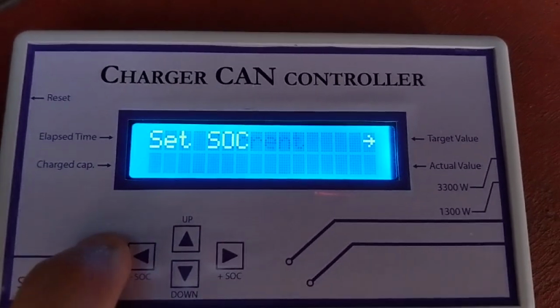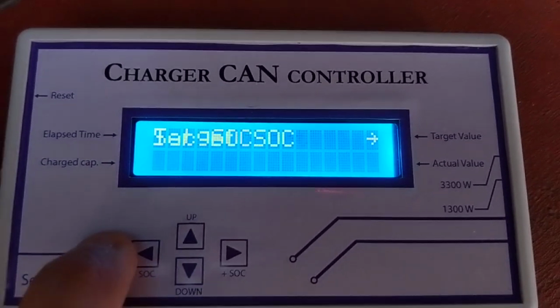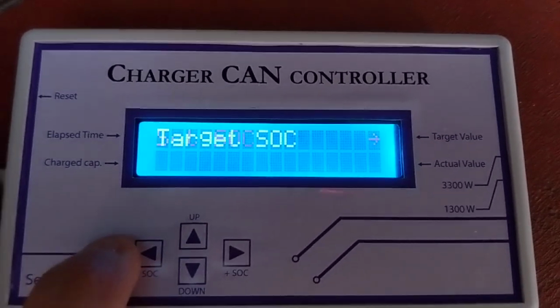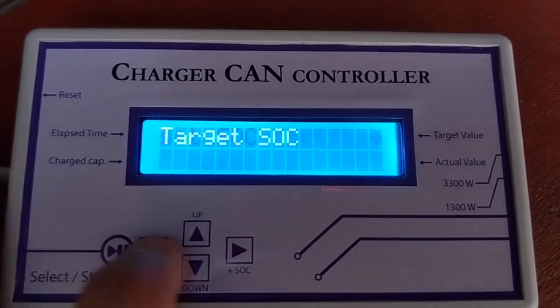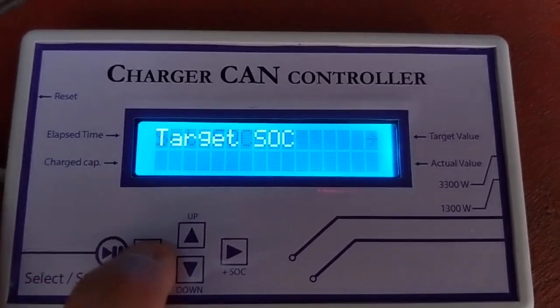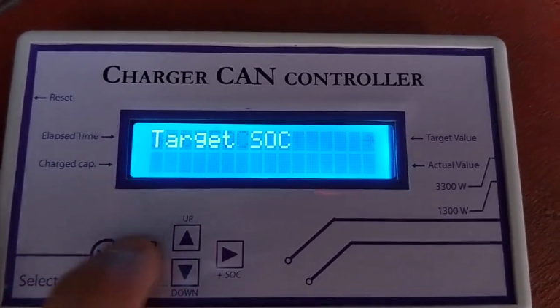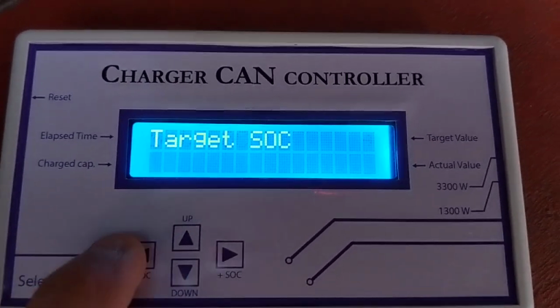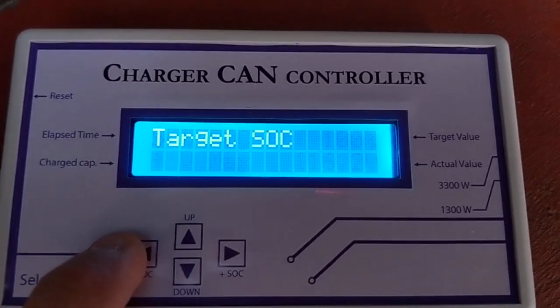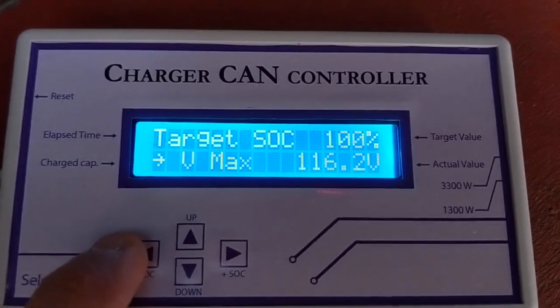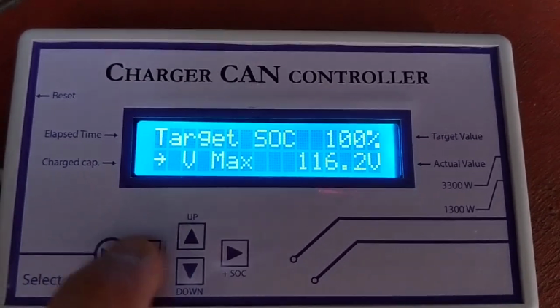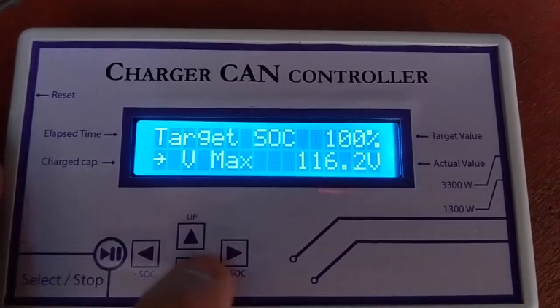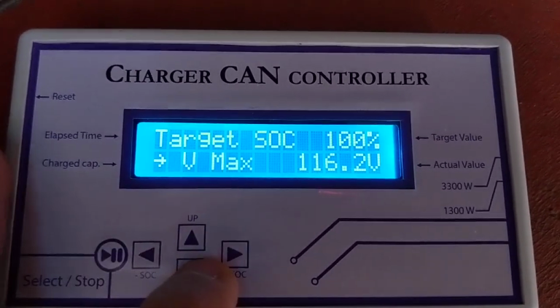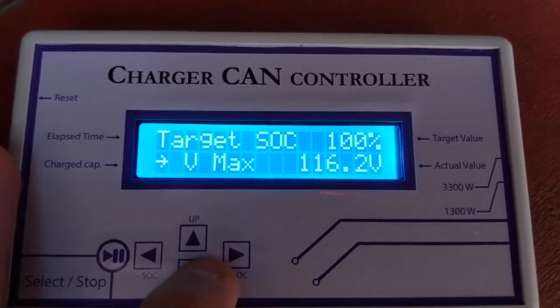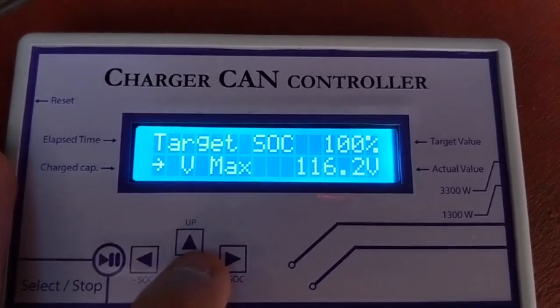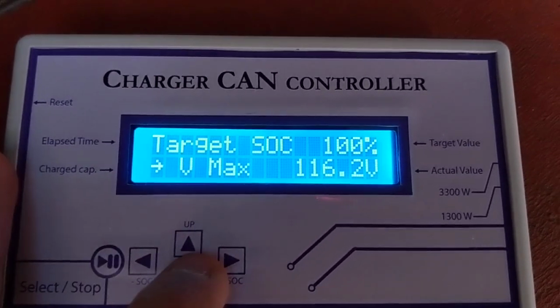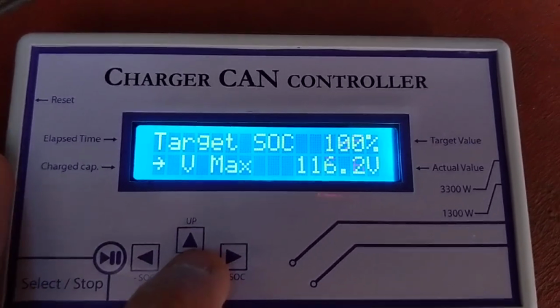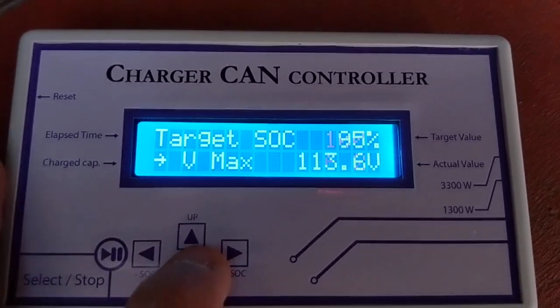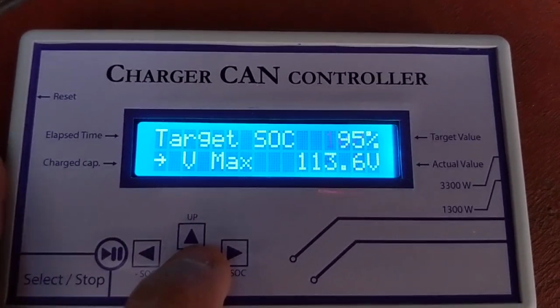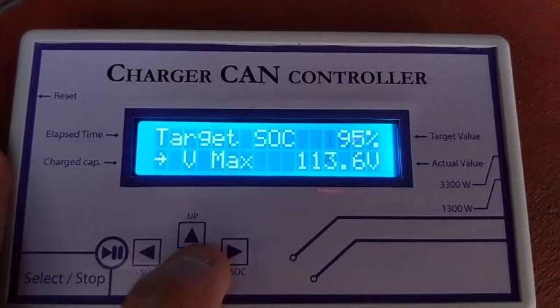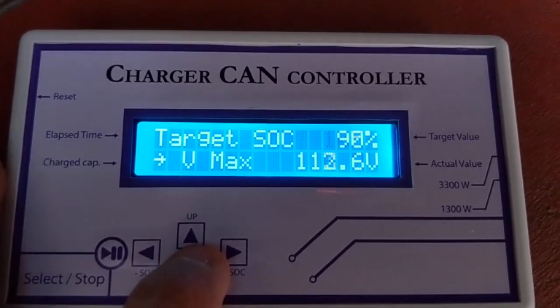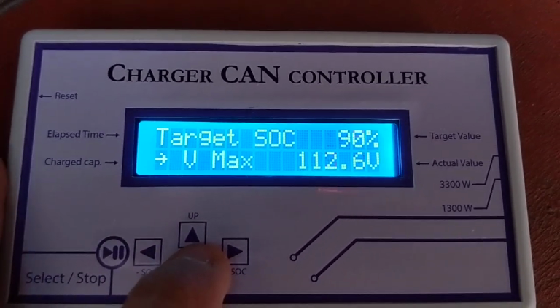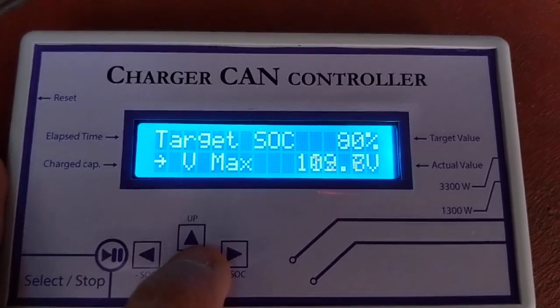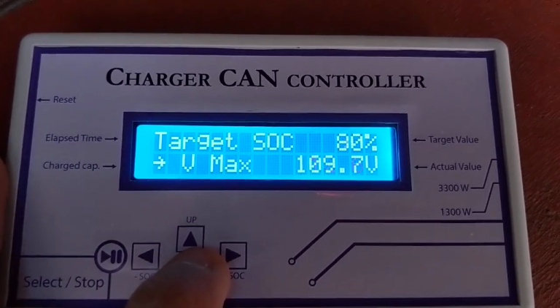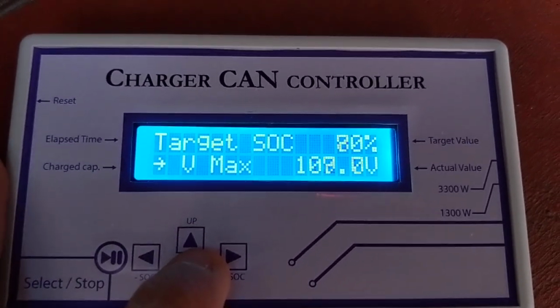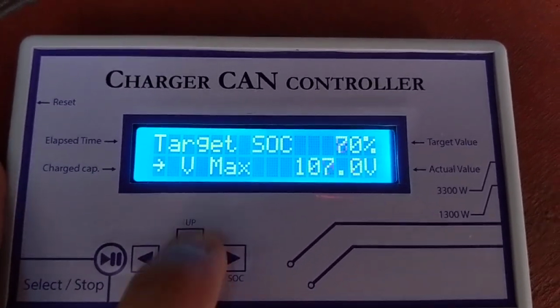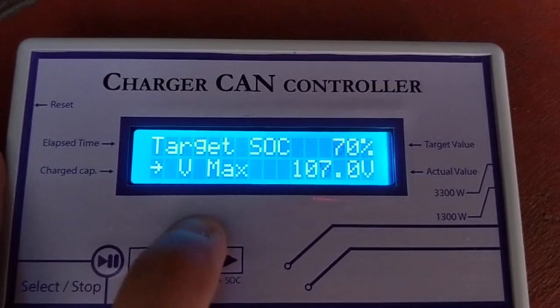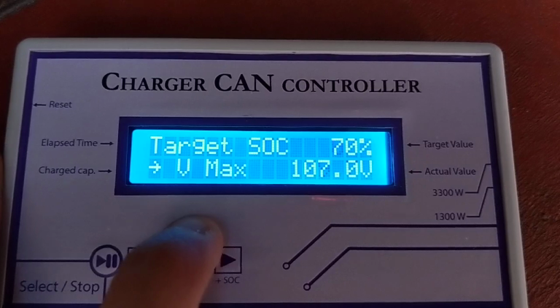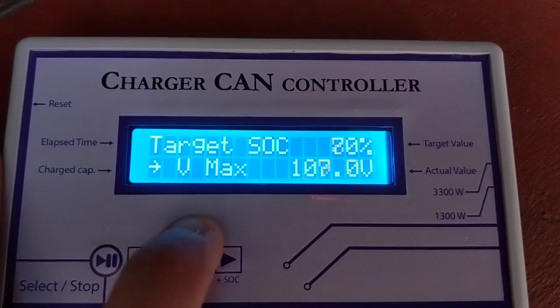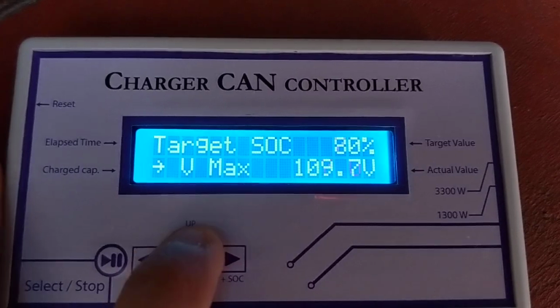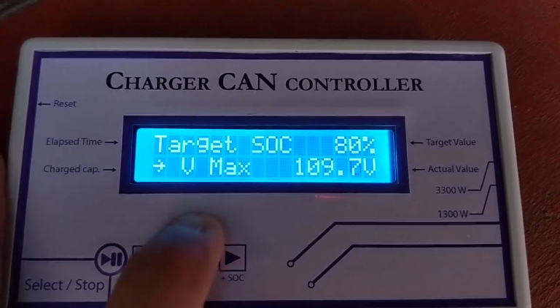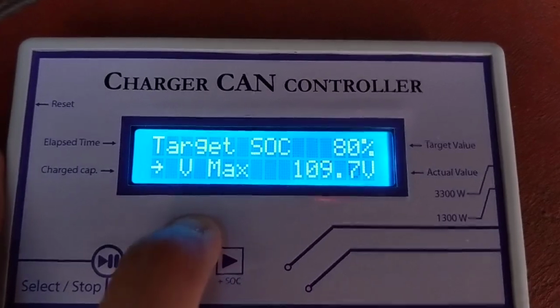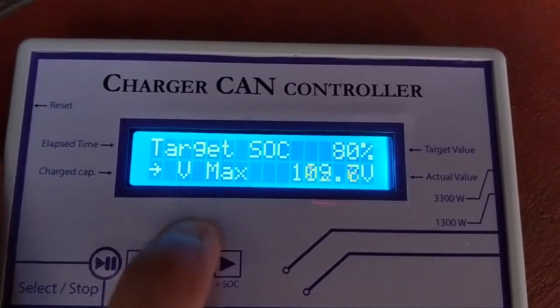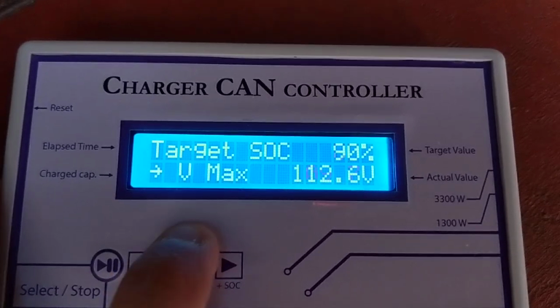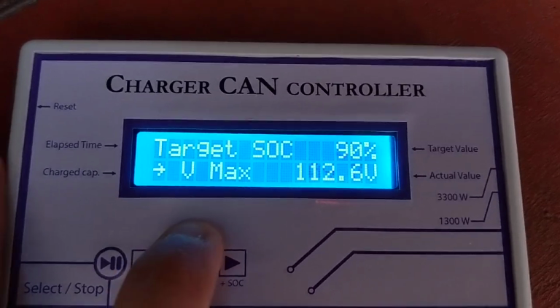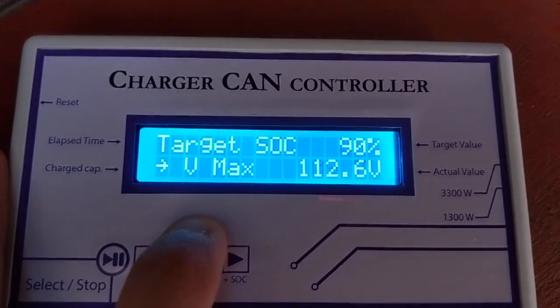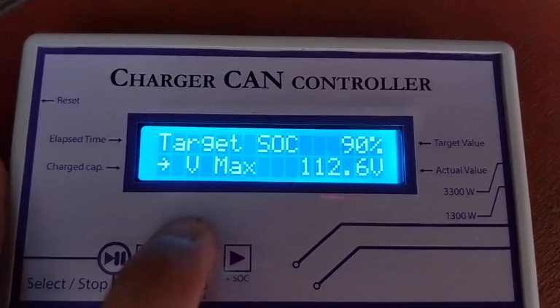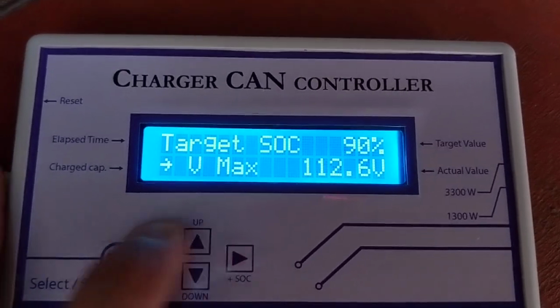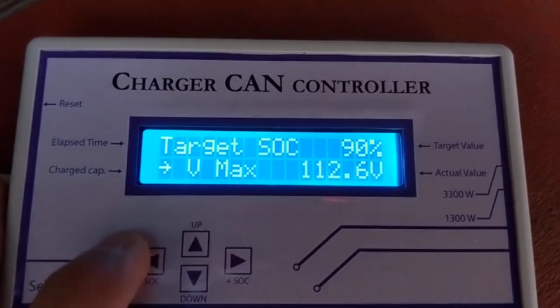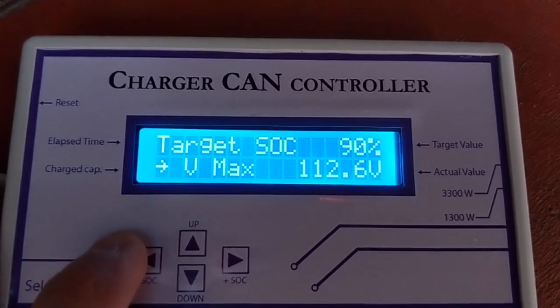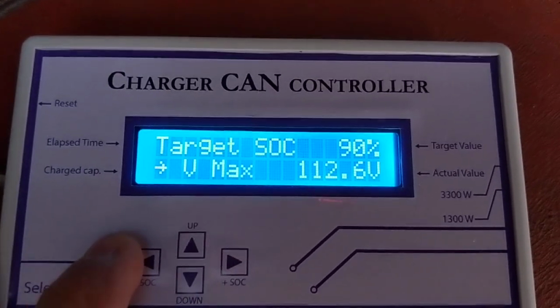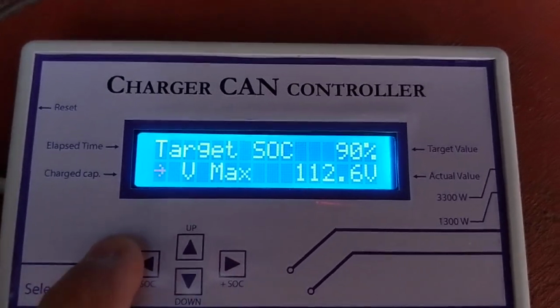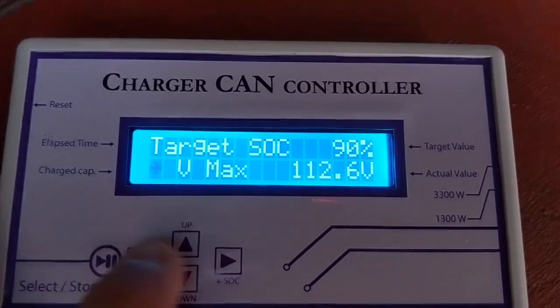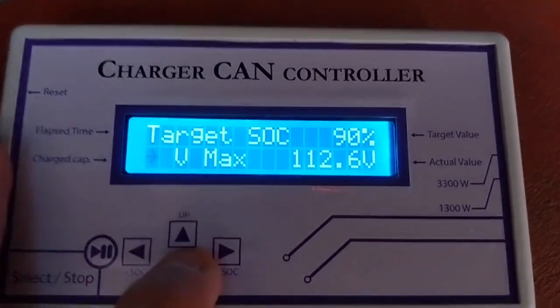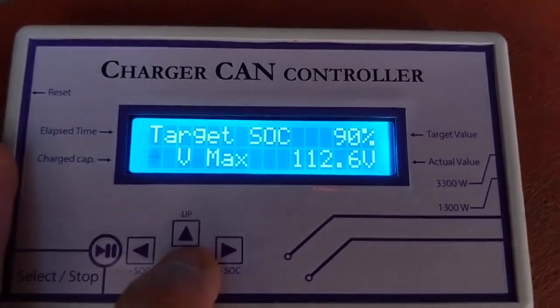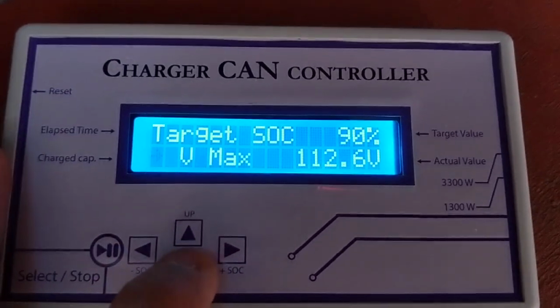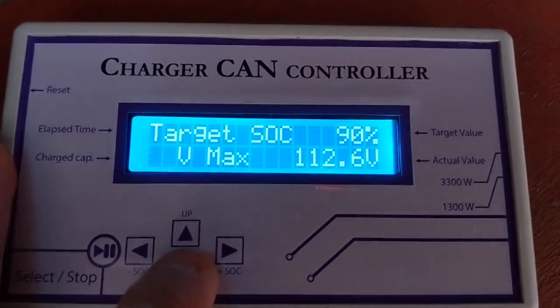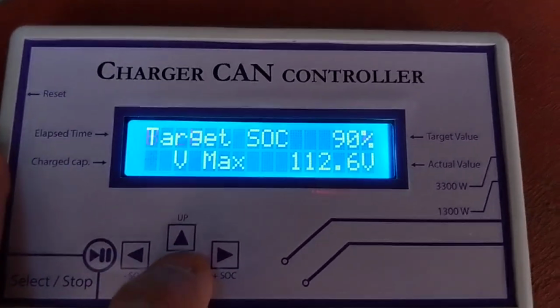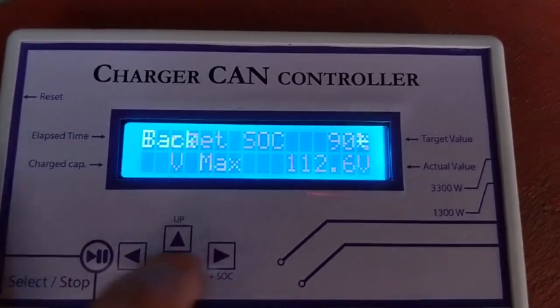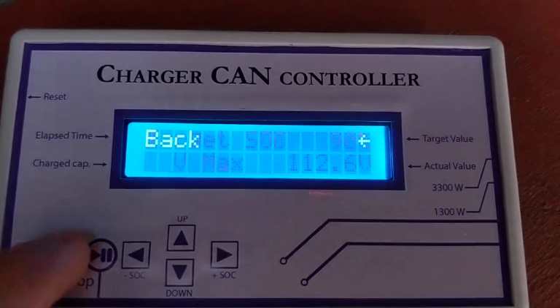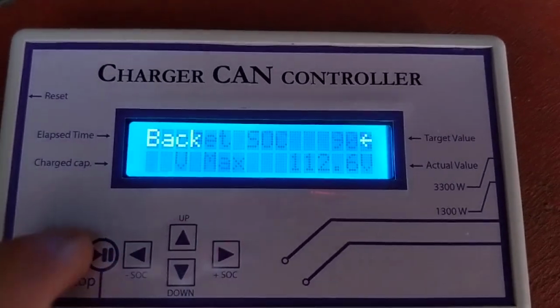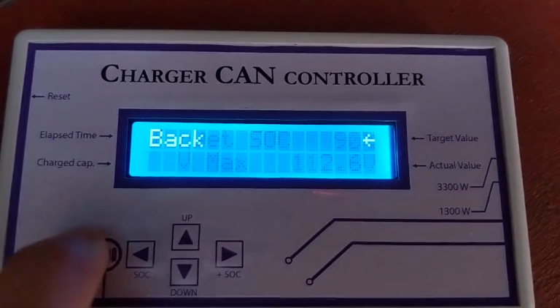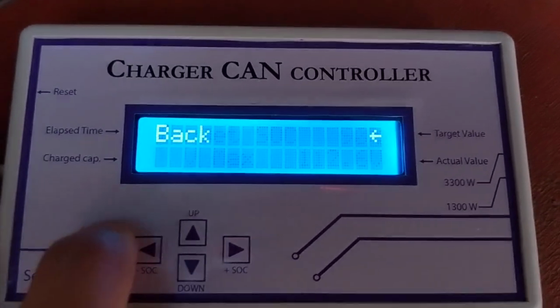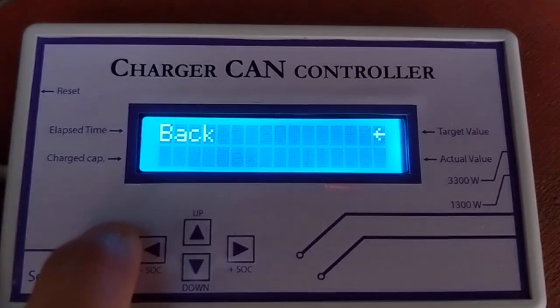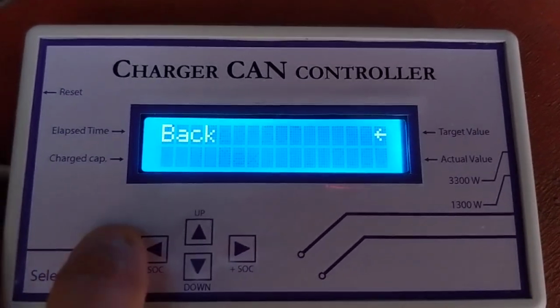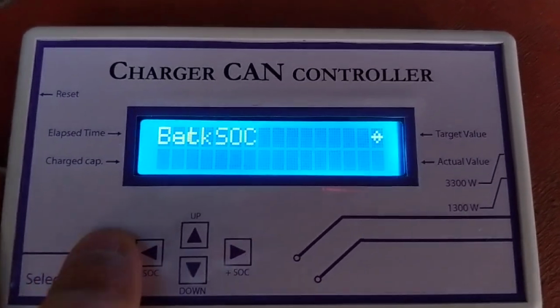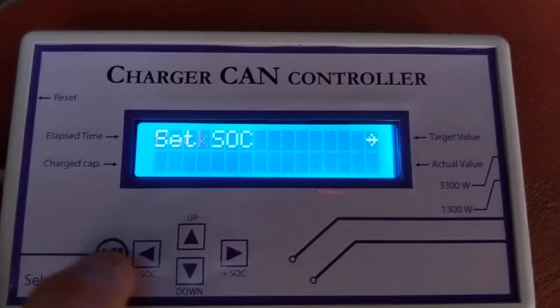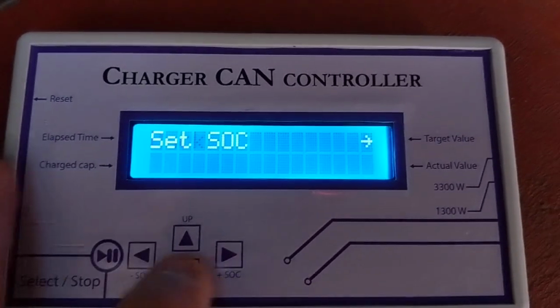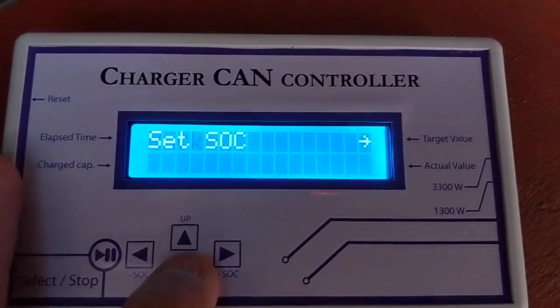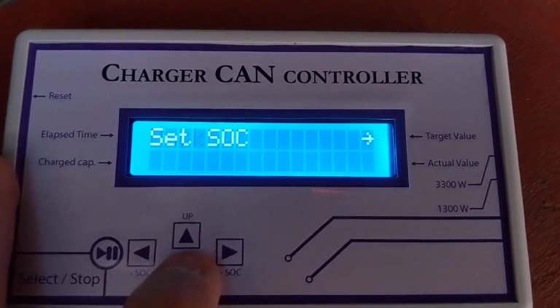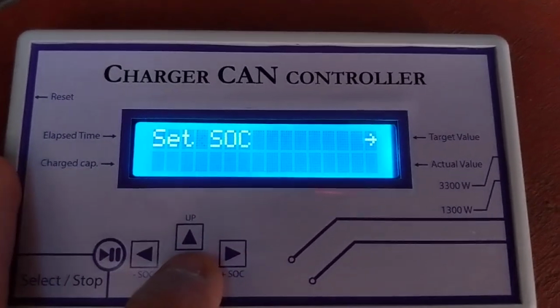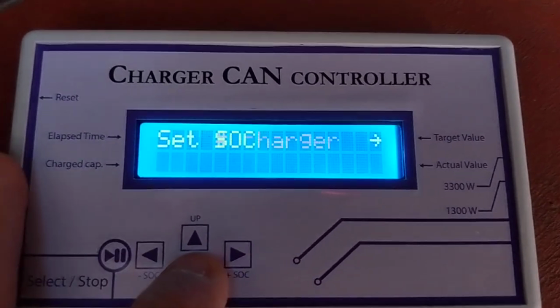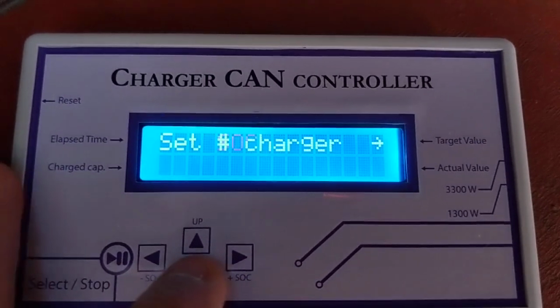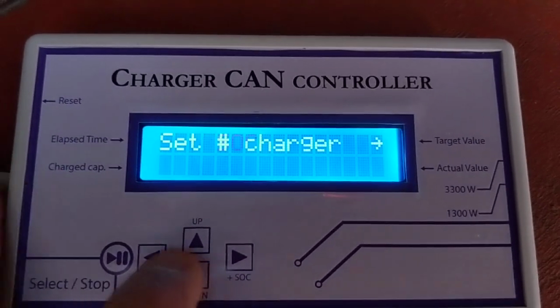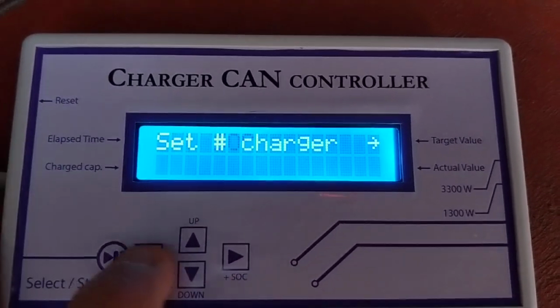Next is target state of charge. We change it — for example, 90%. Then go back.